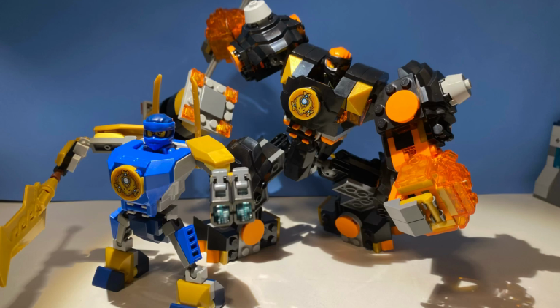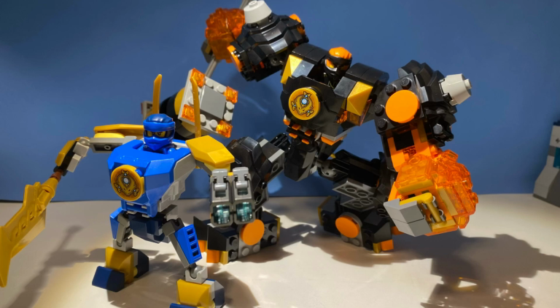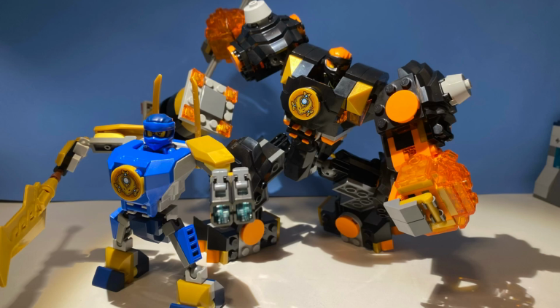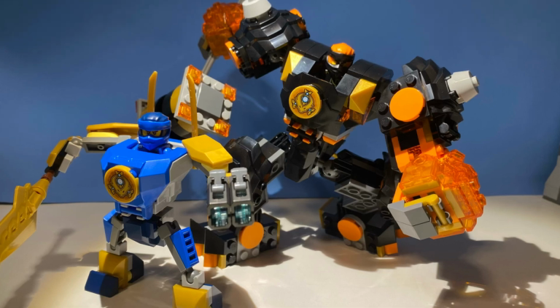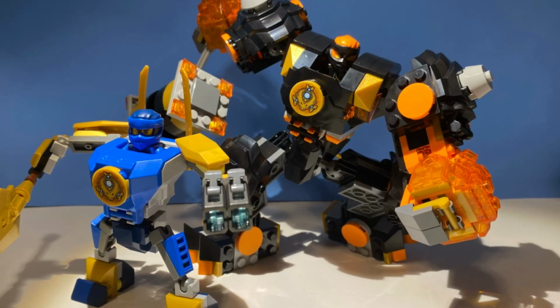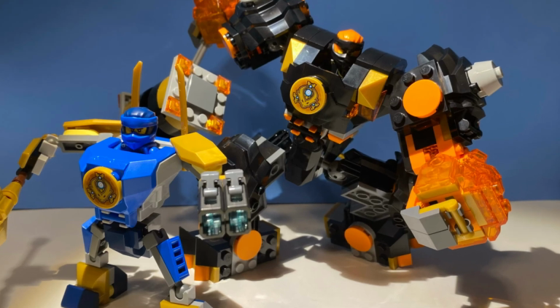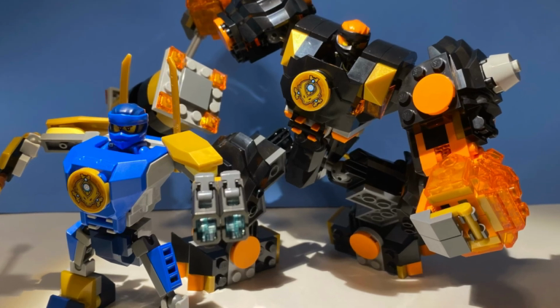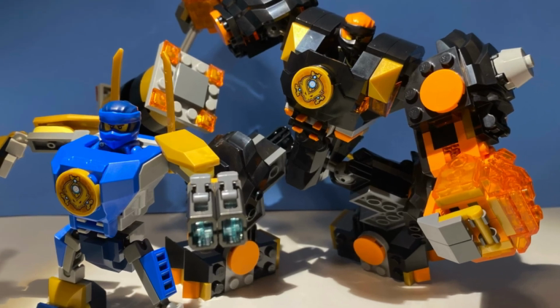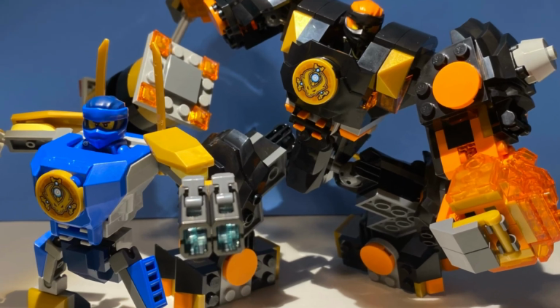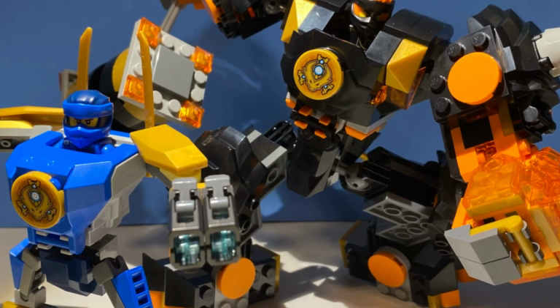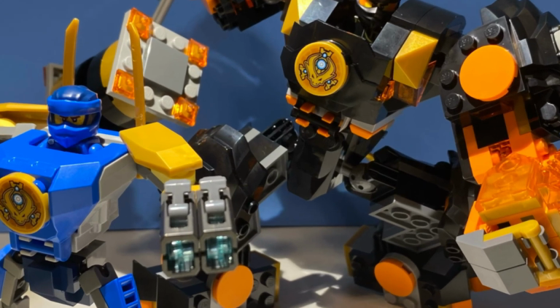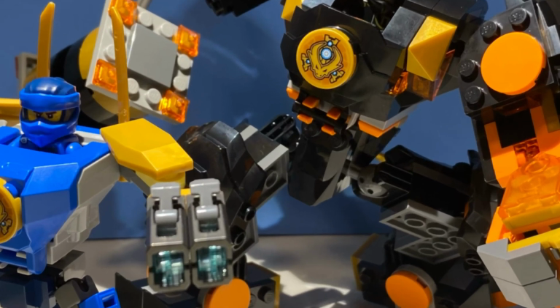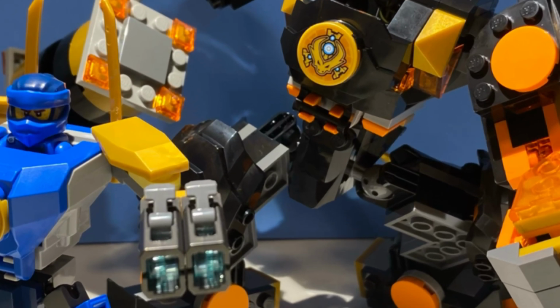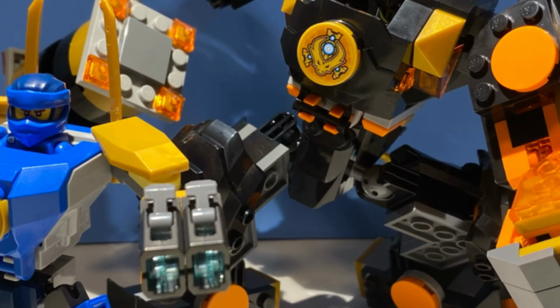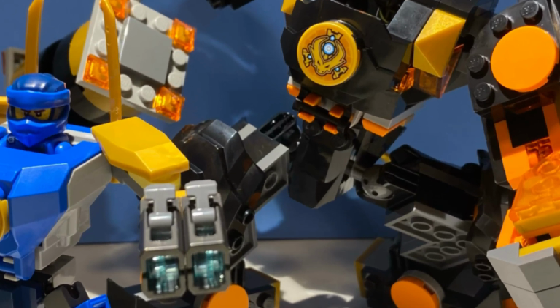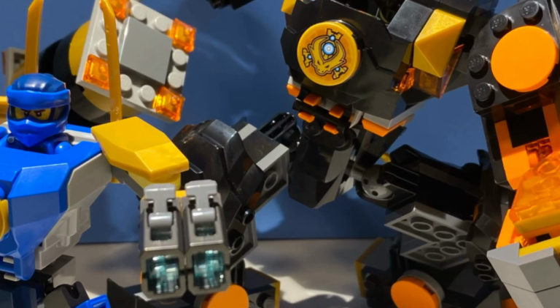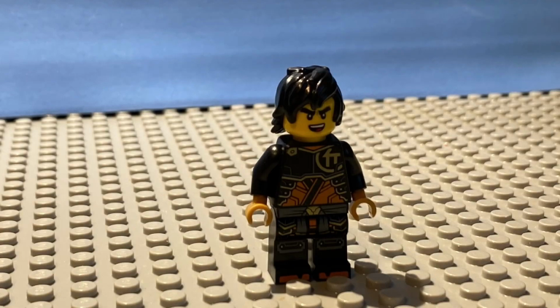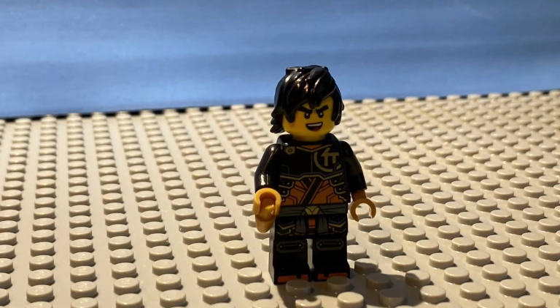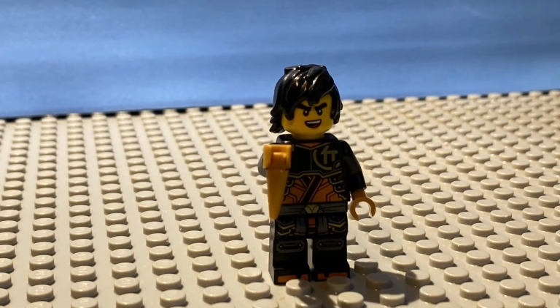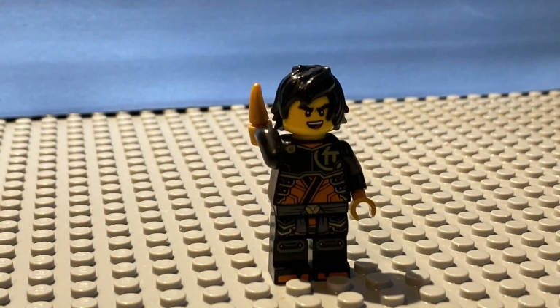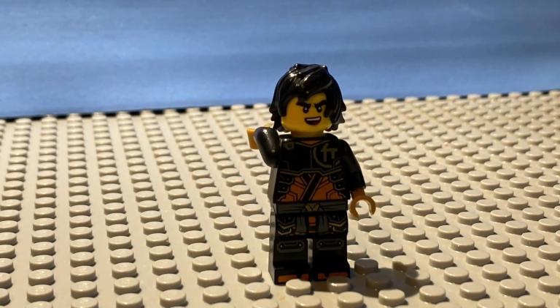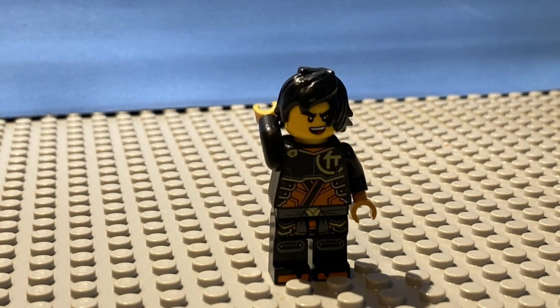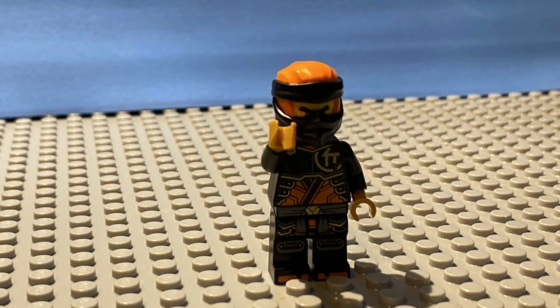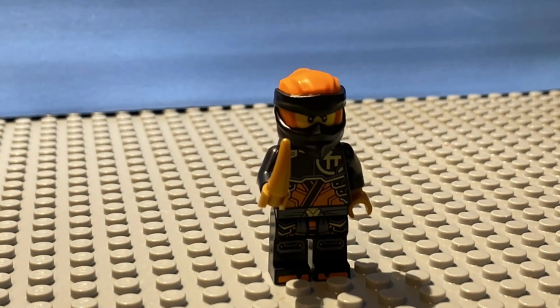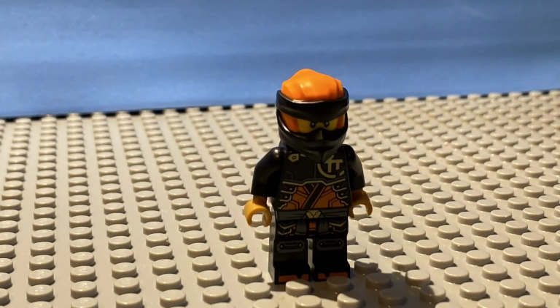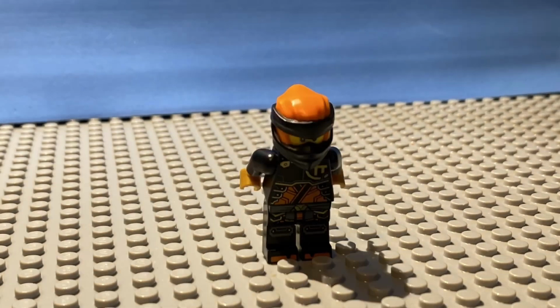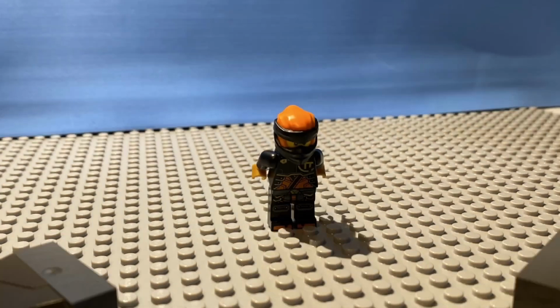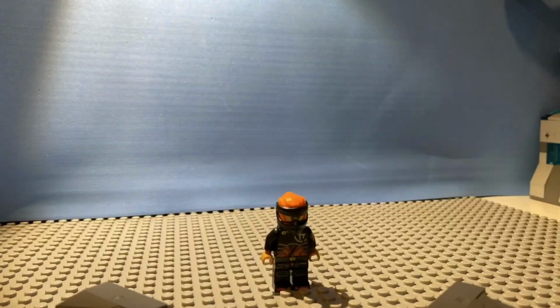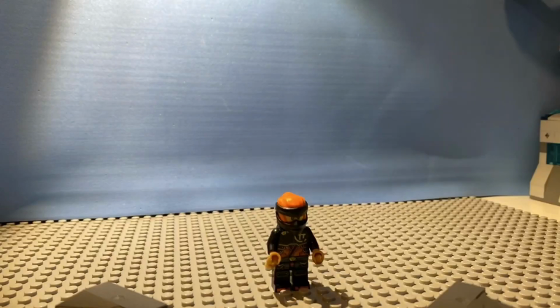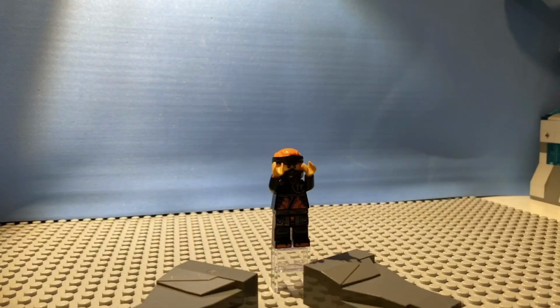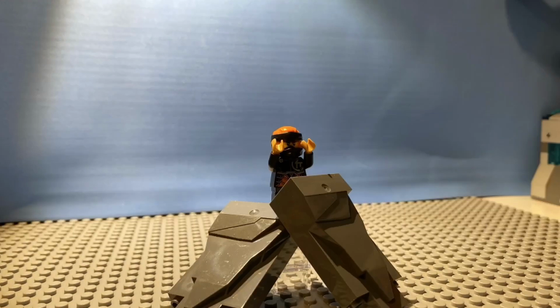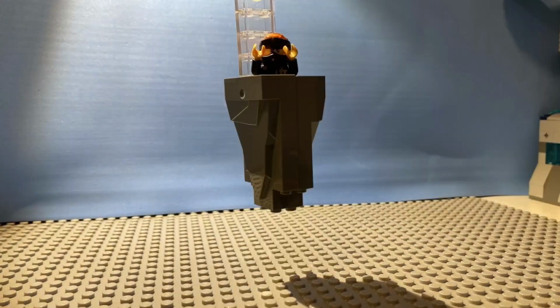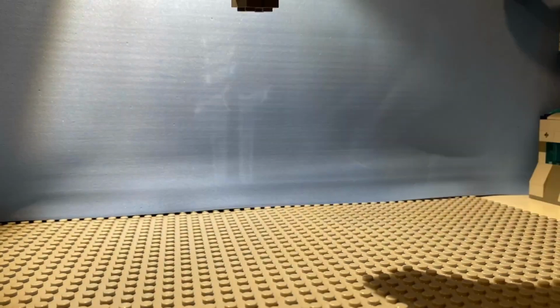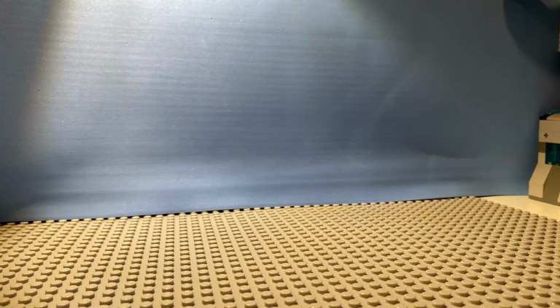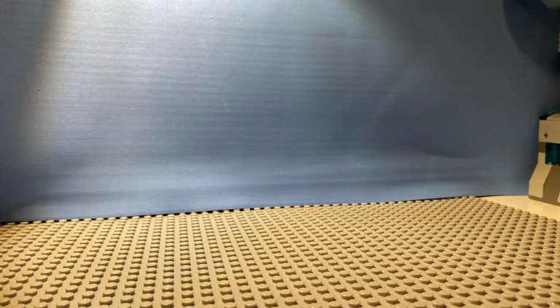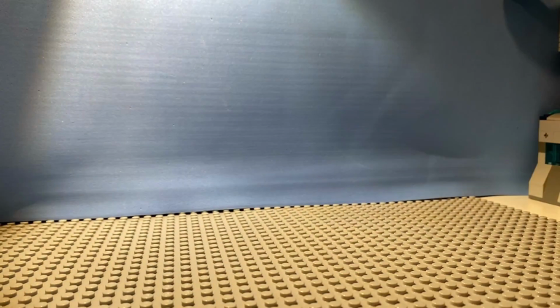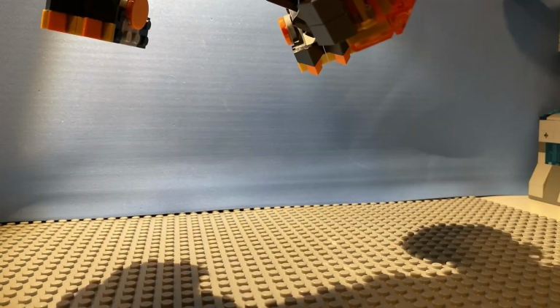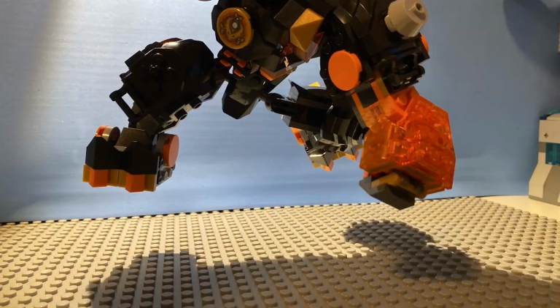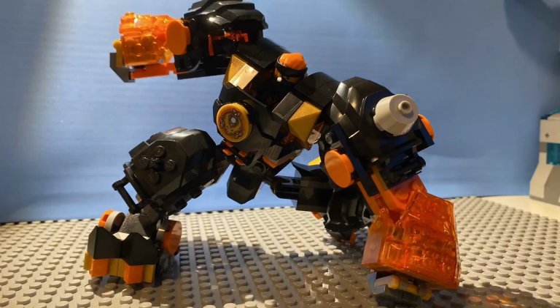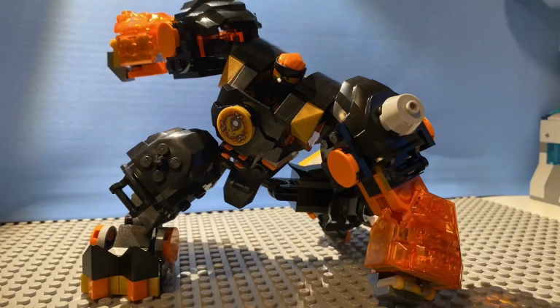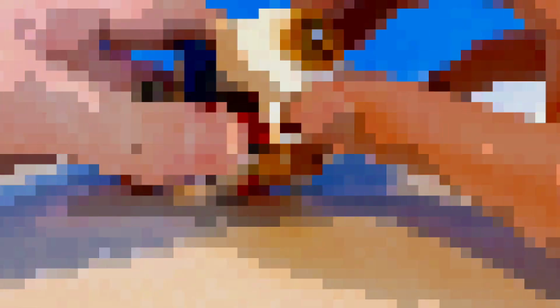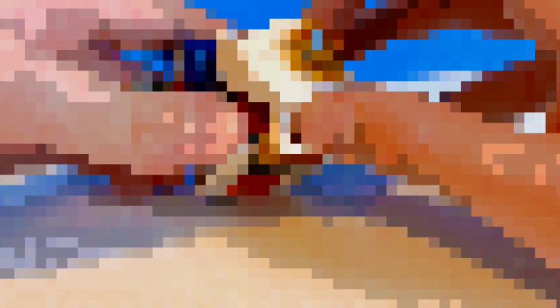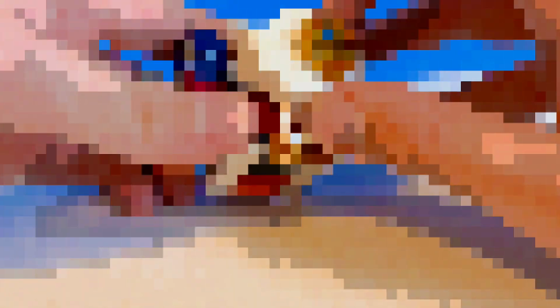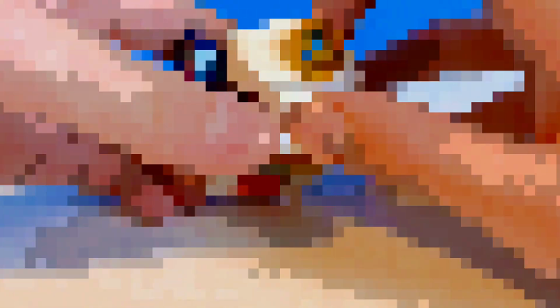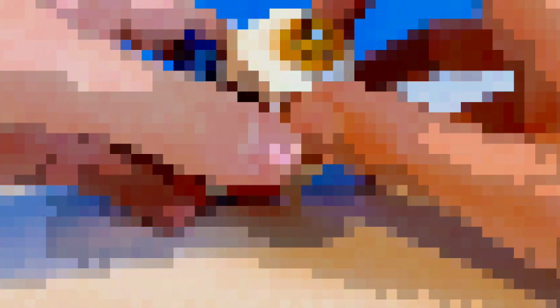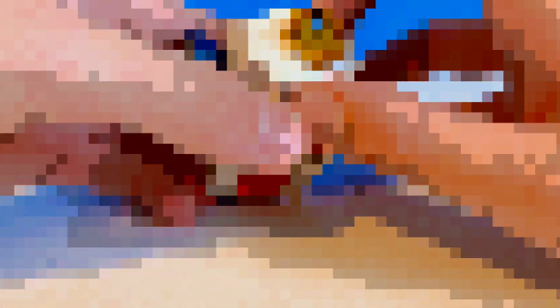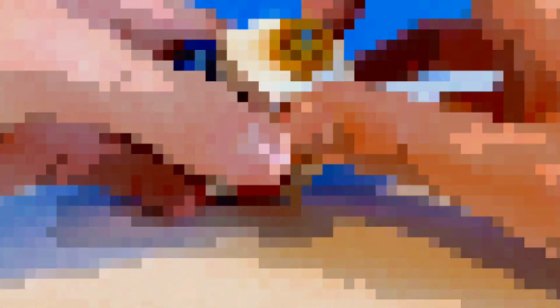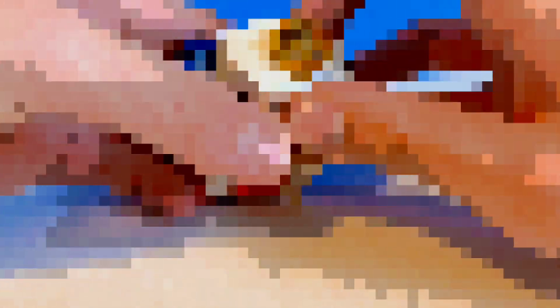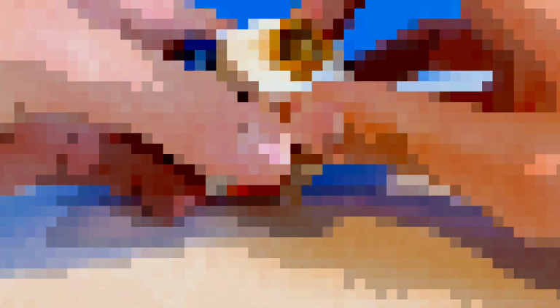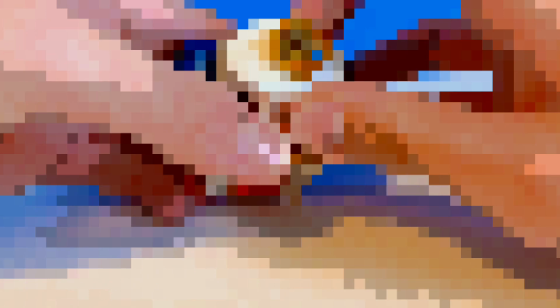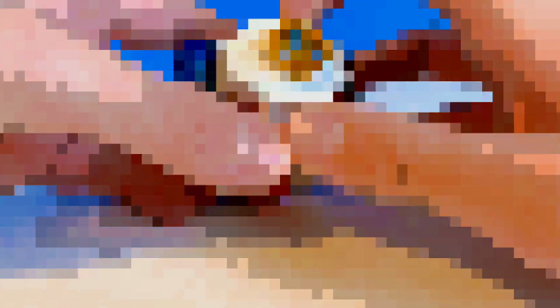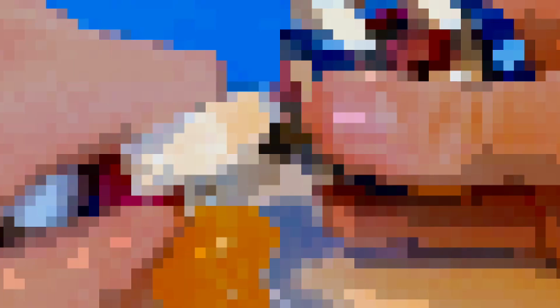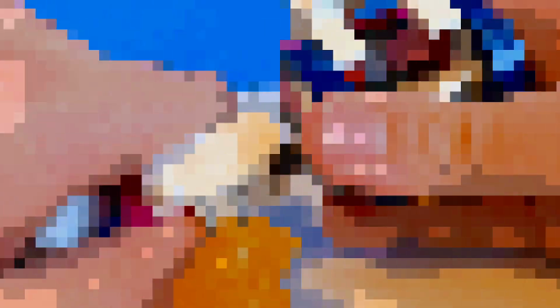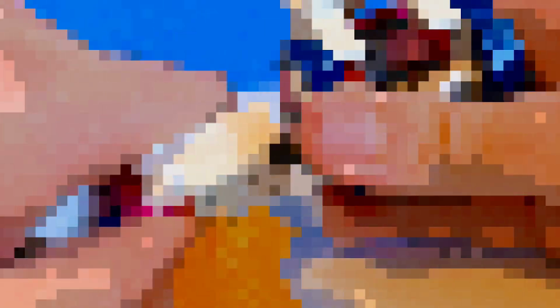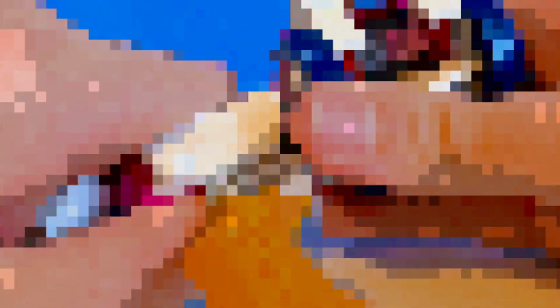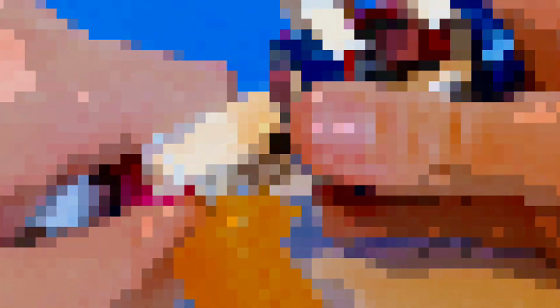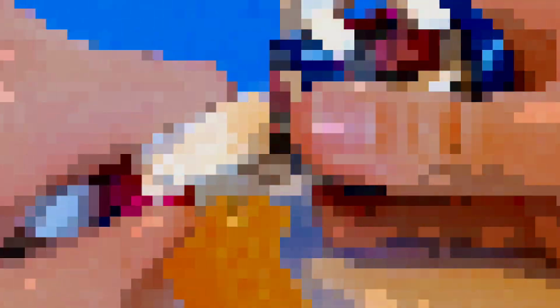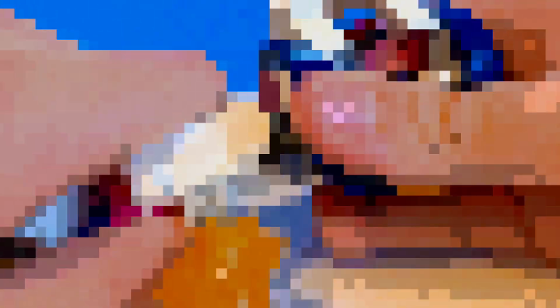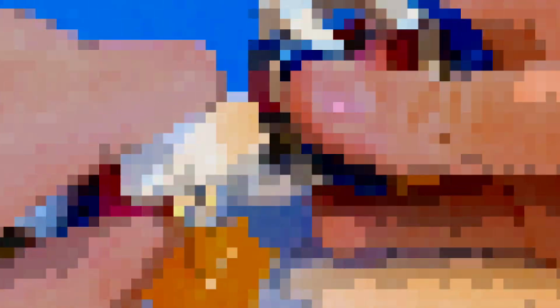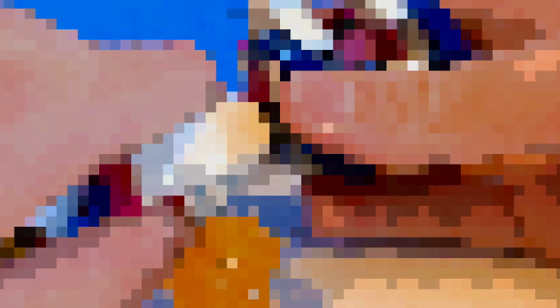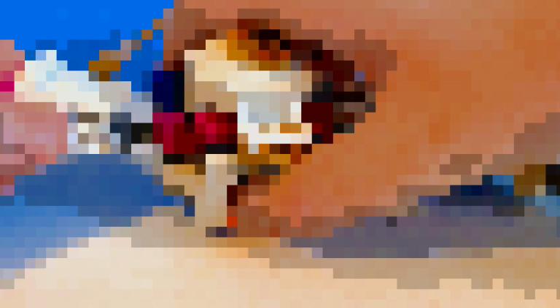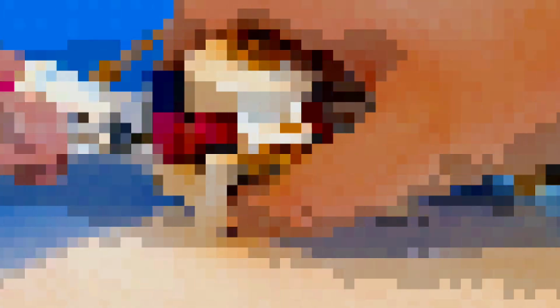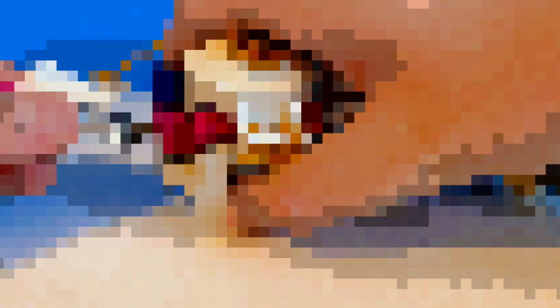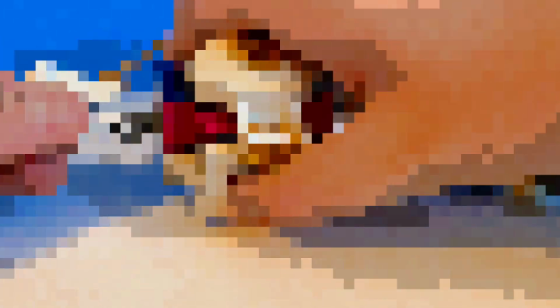In this video, I'm going to be building one of the new Ninjago 2024 sets without spending a single dollar. Let's get into it.